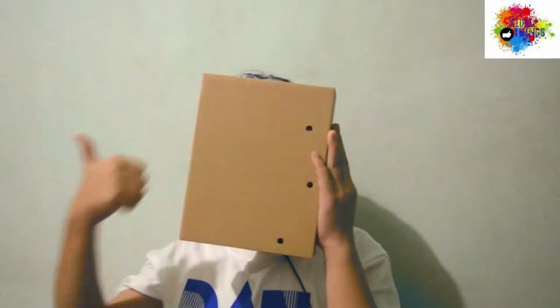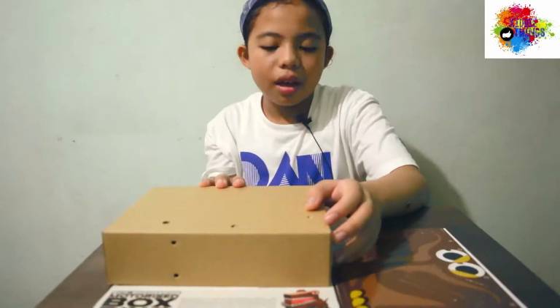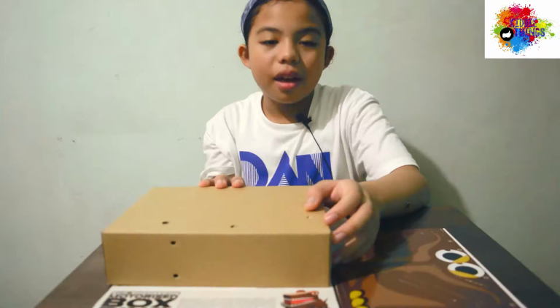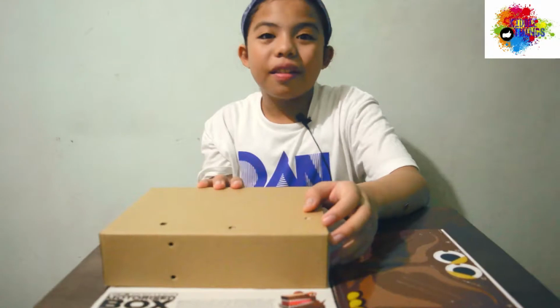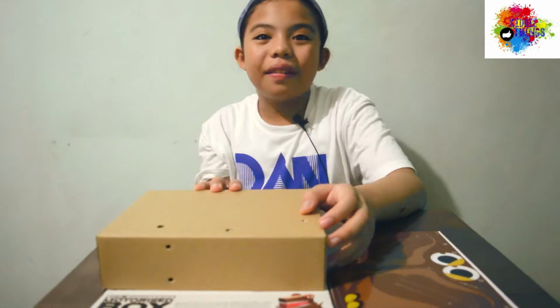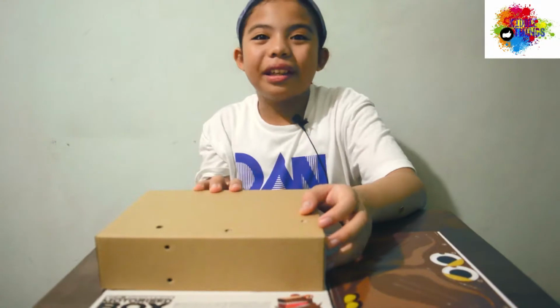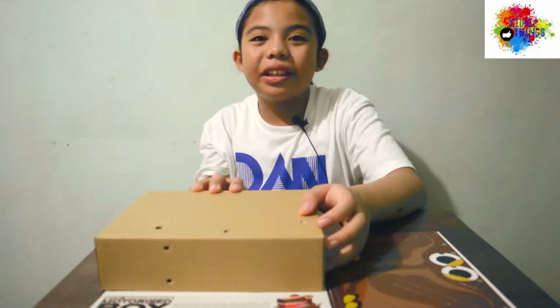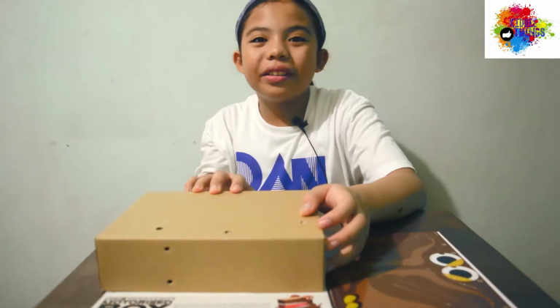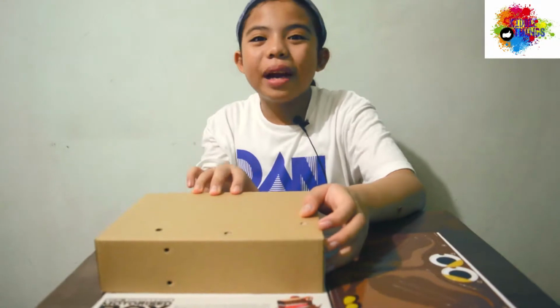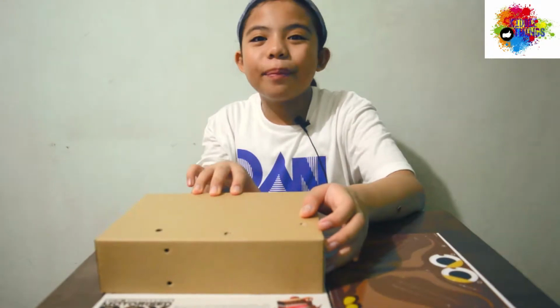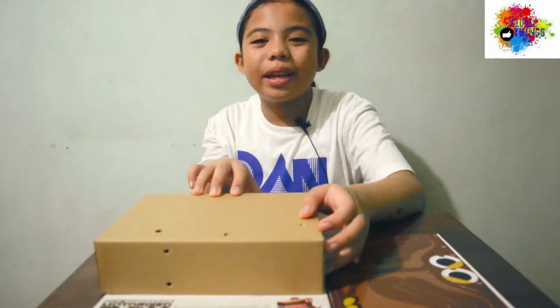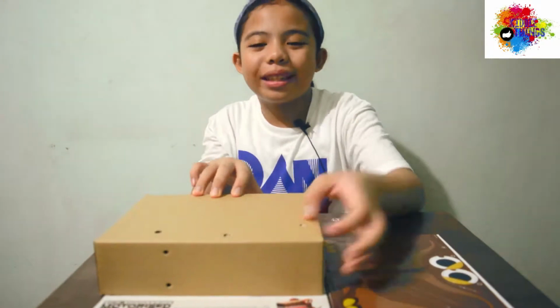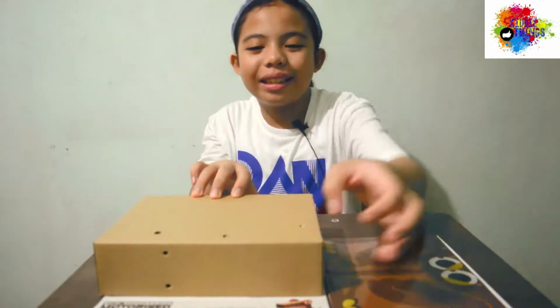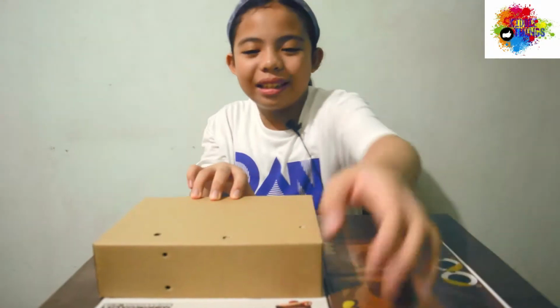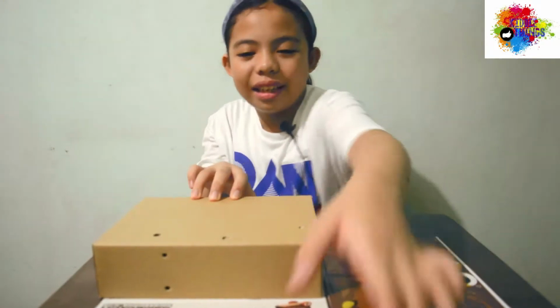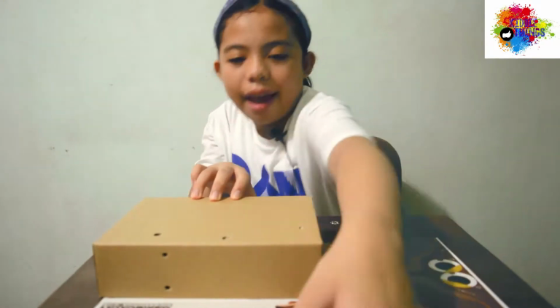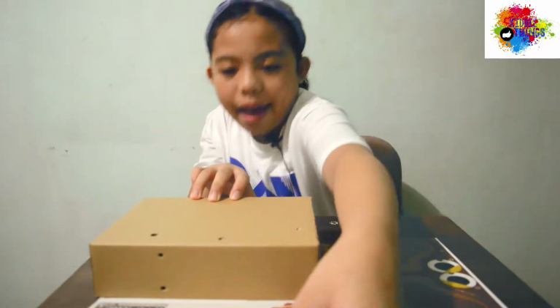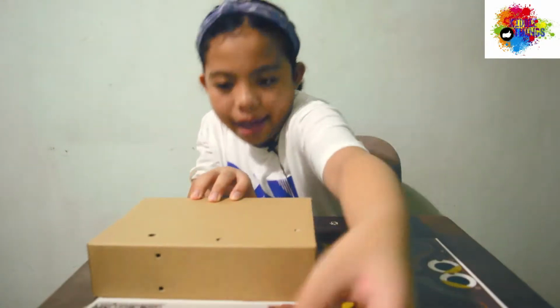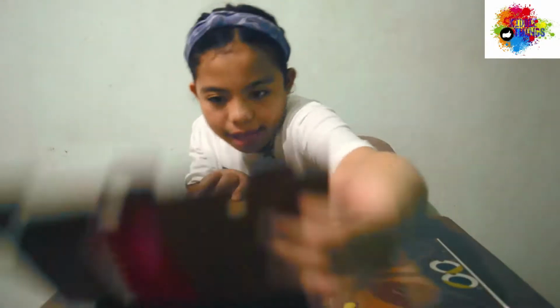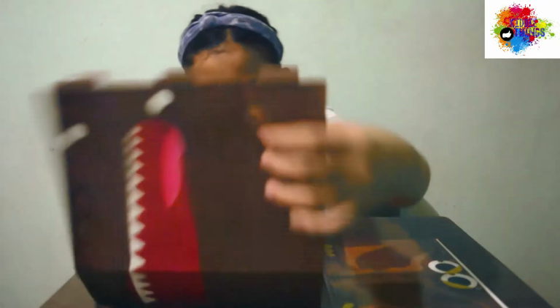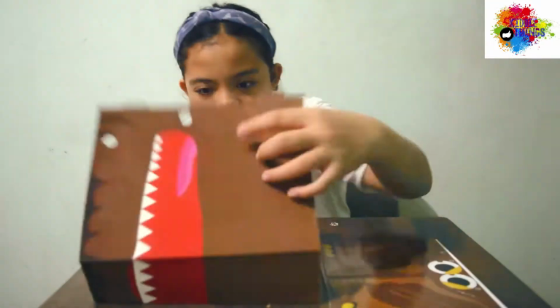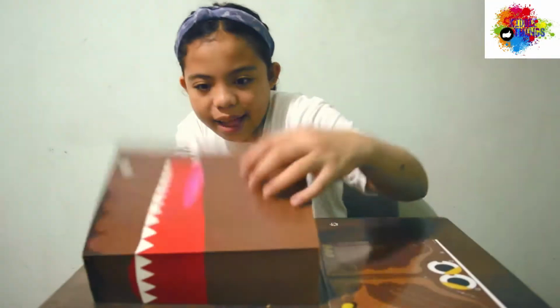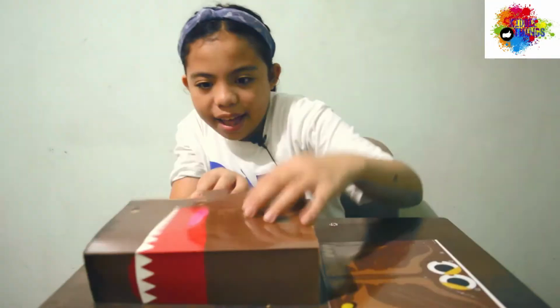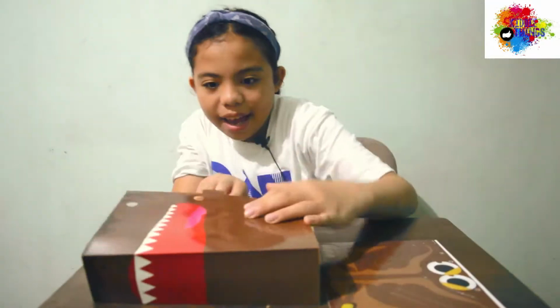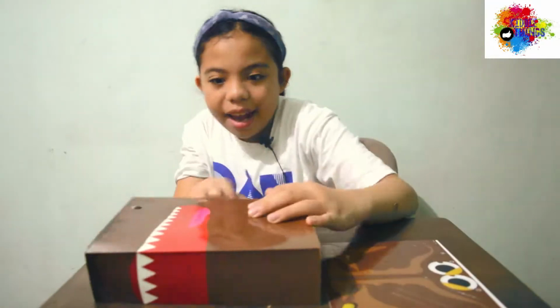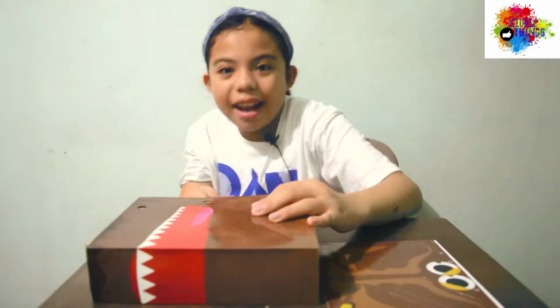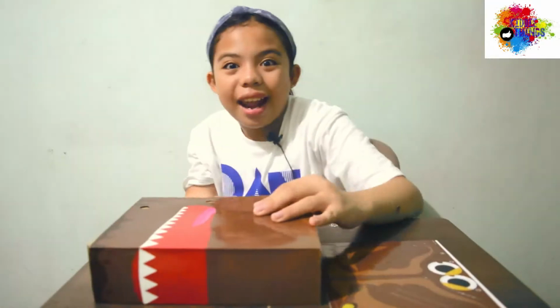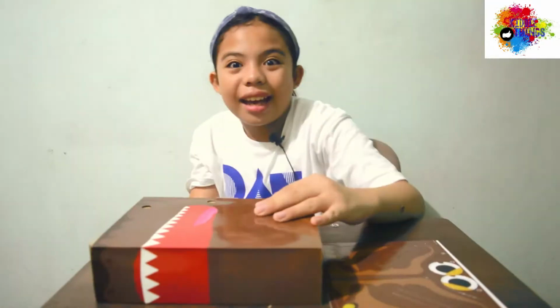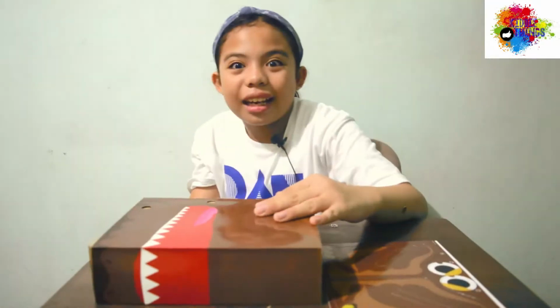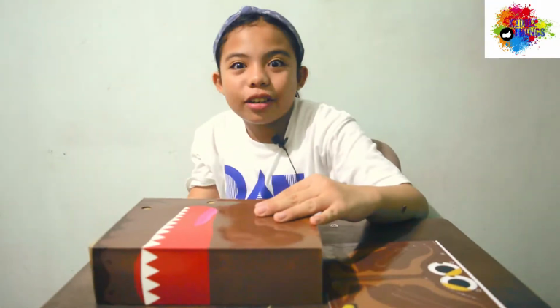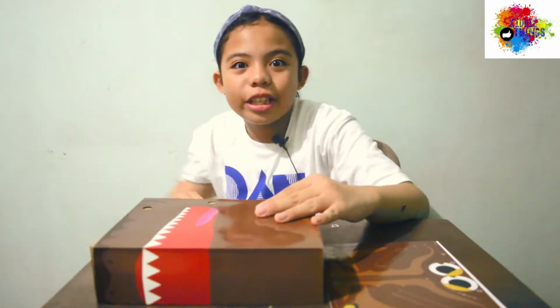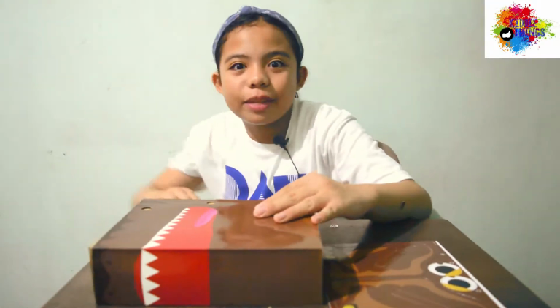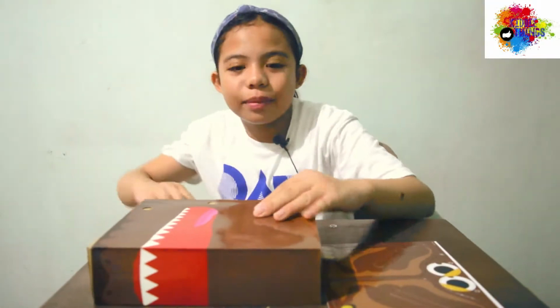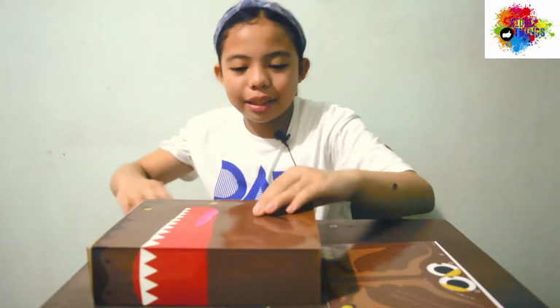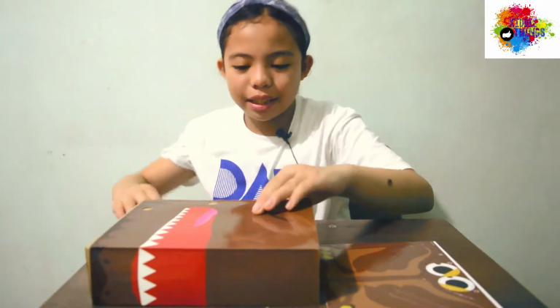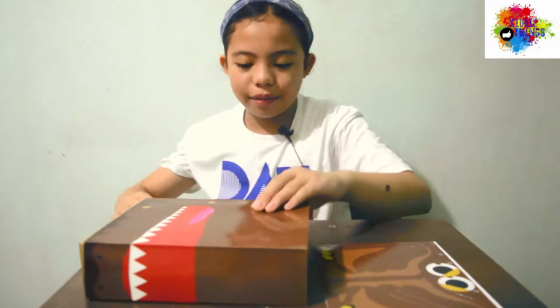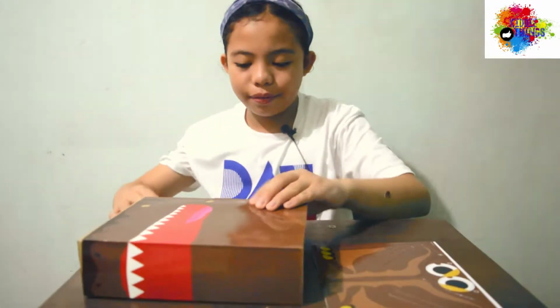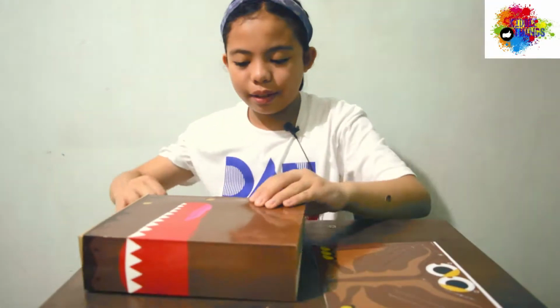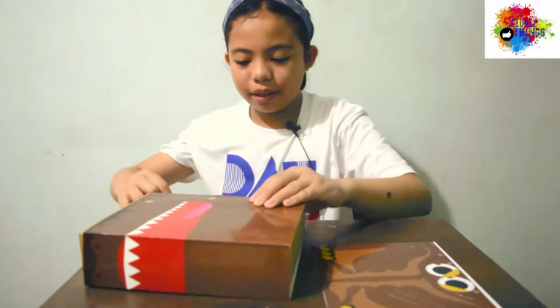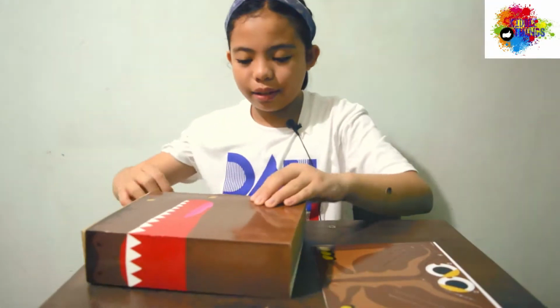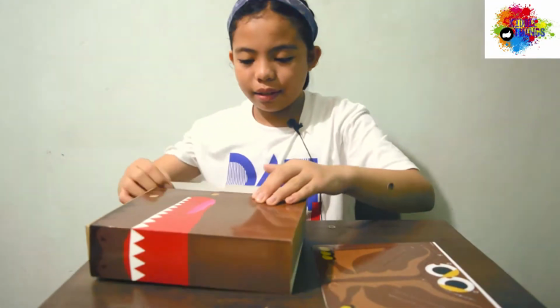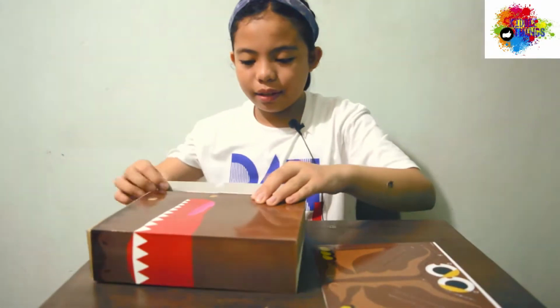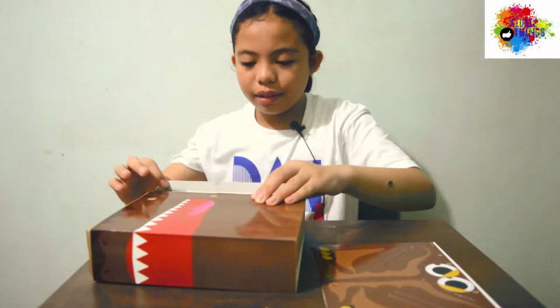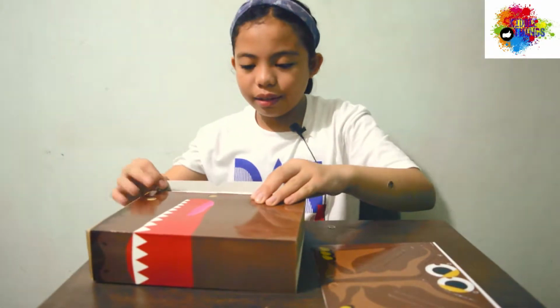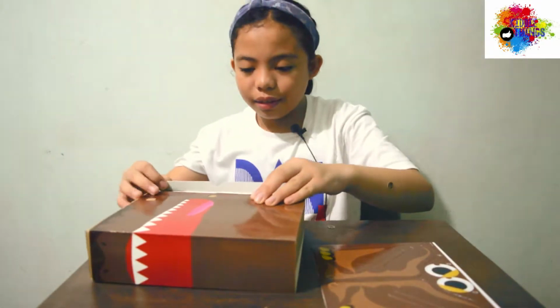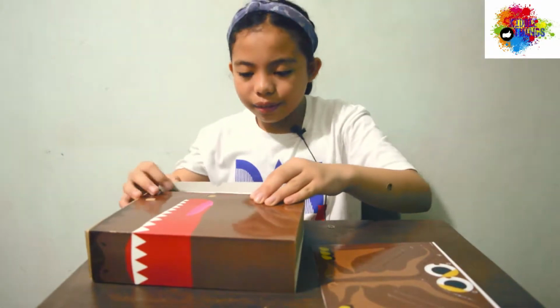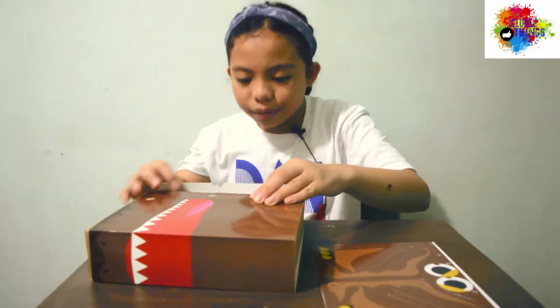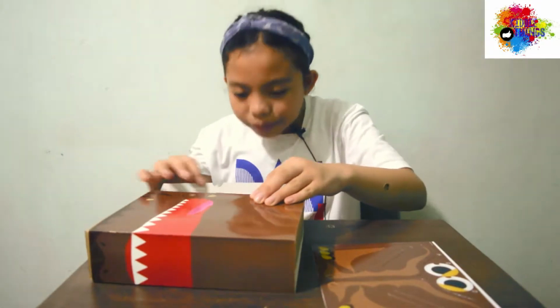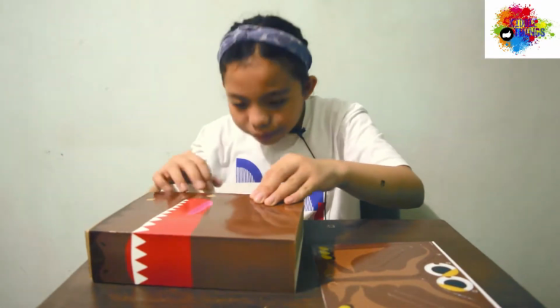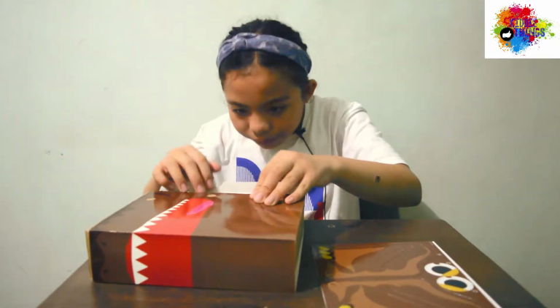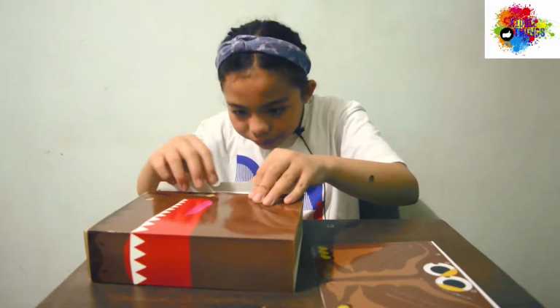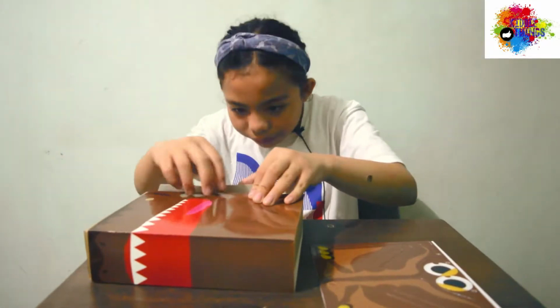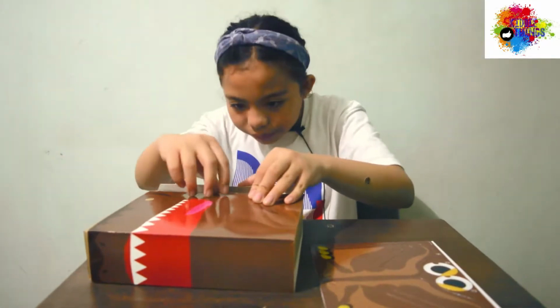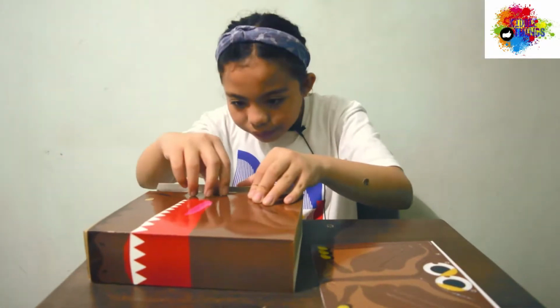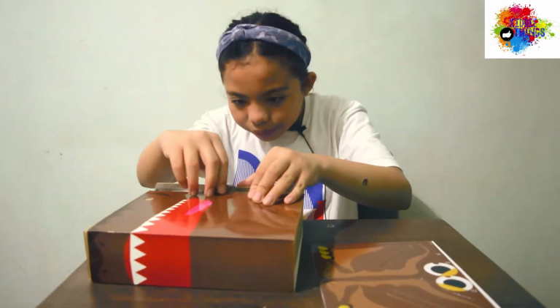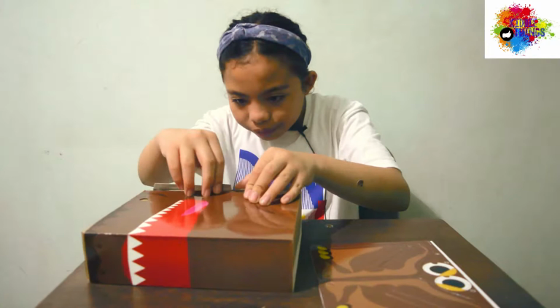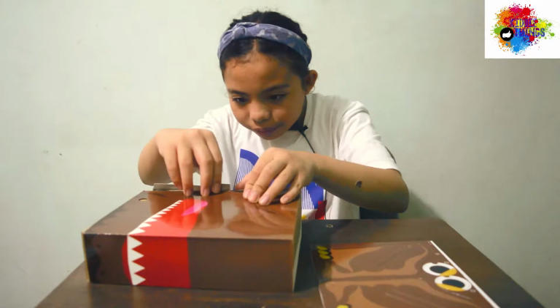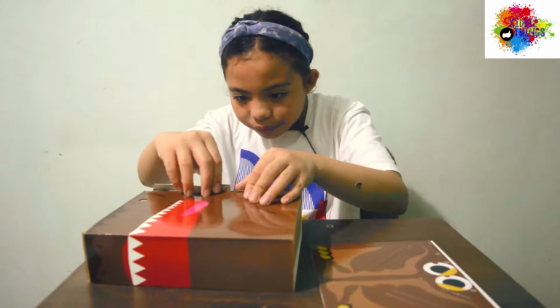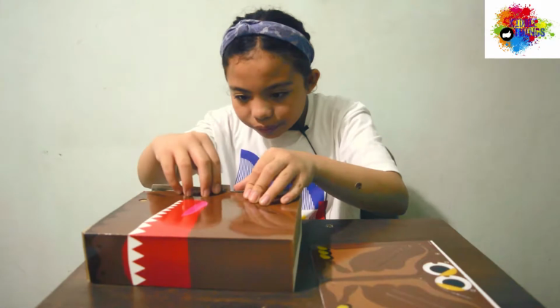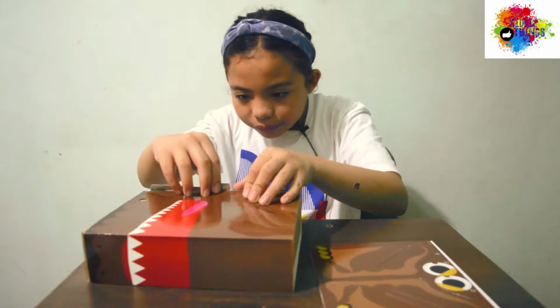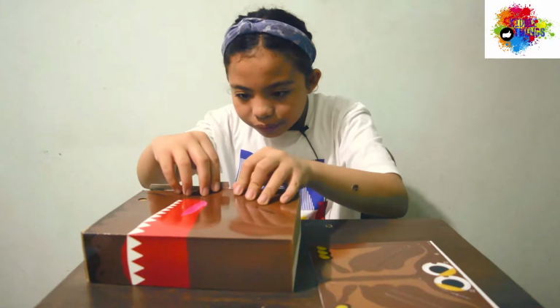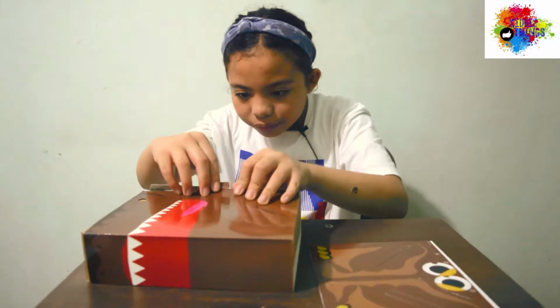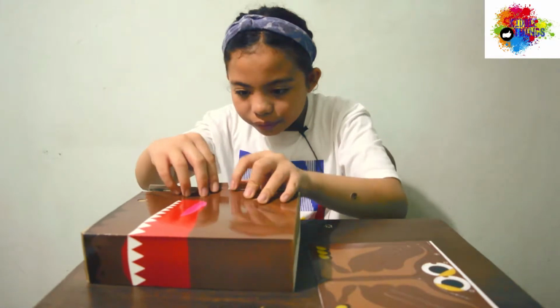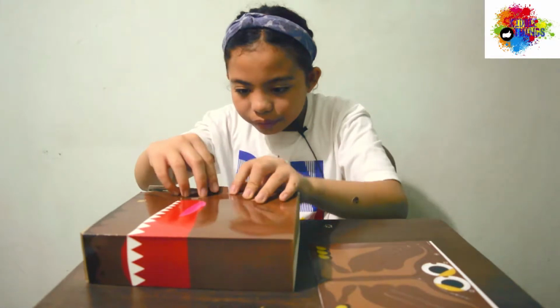Then you wrap it, like a Christmas gift.